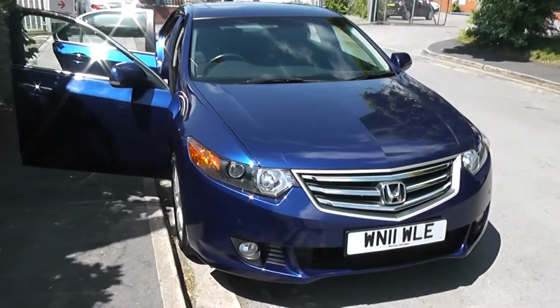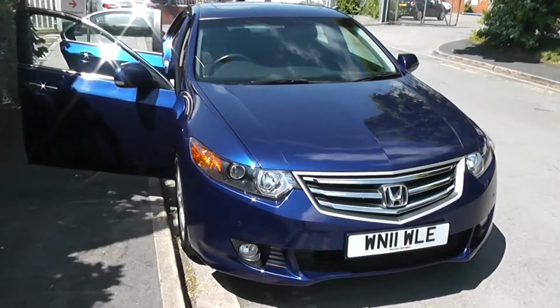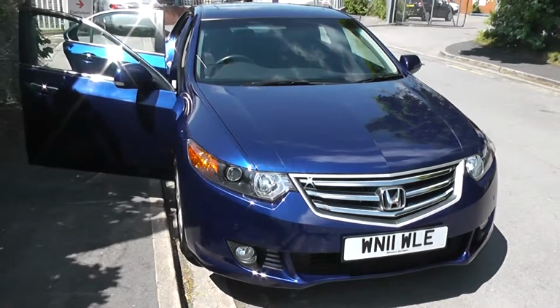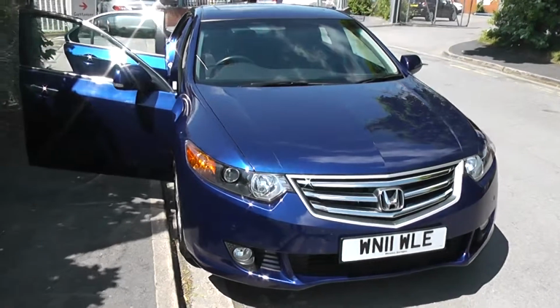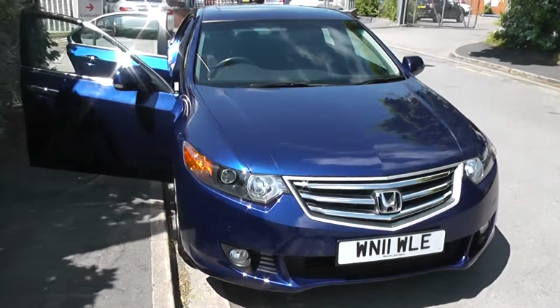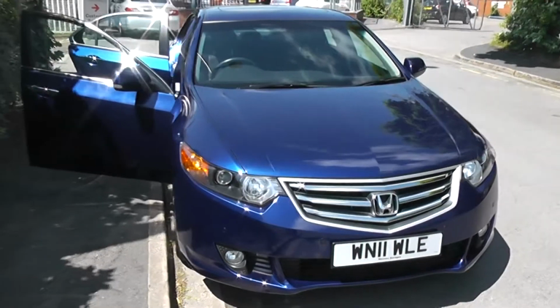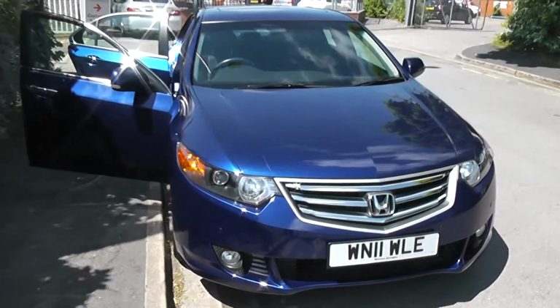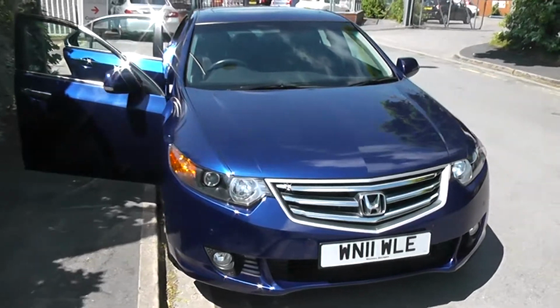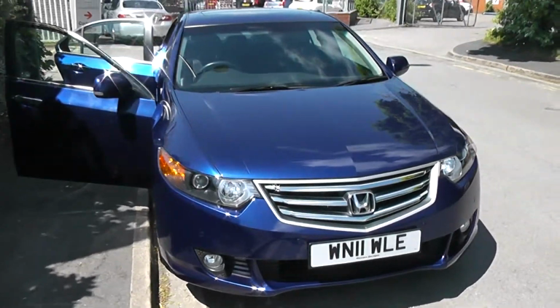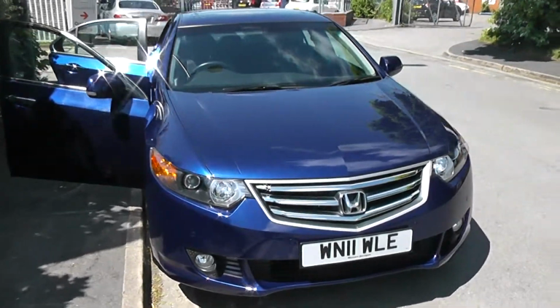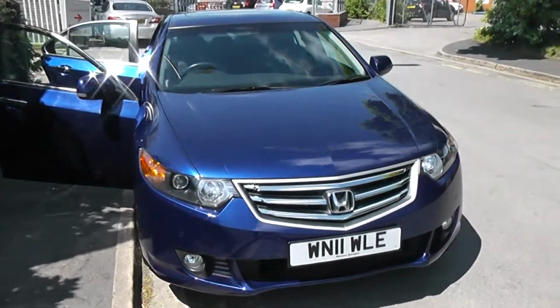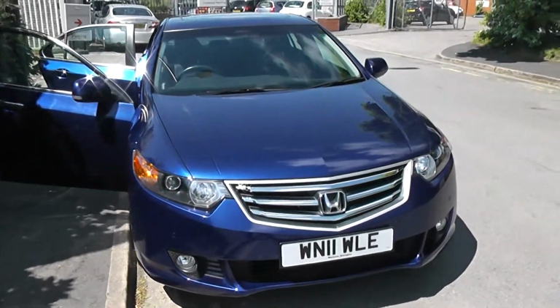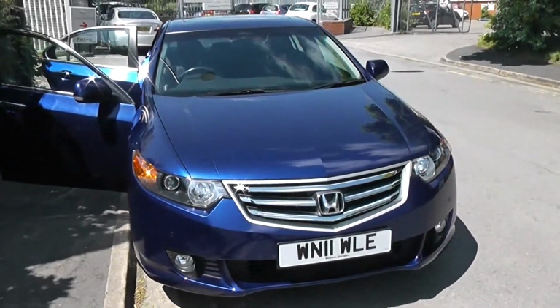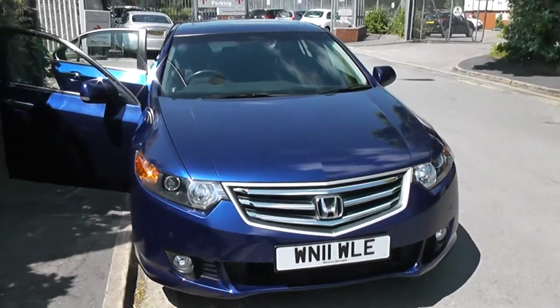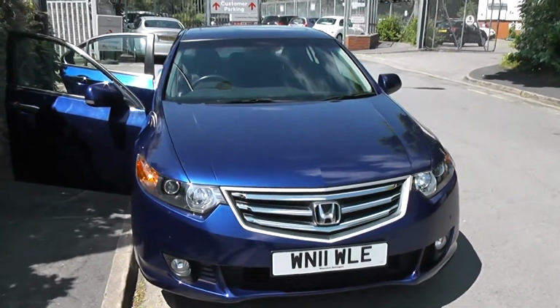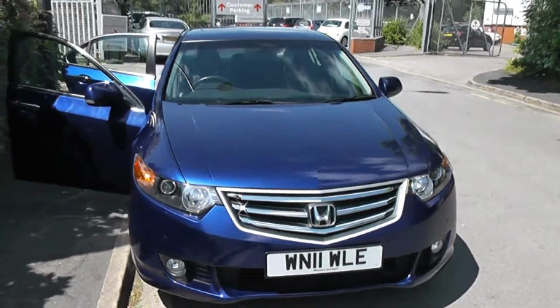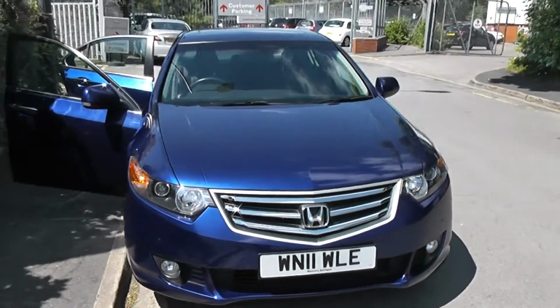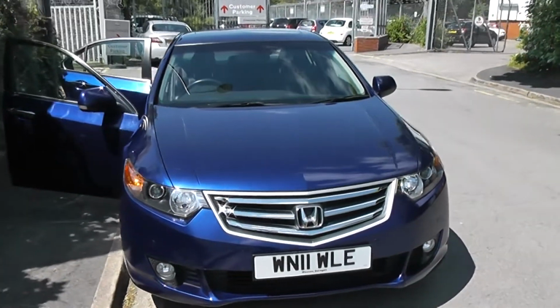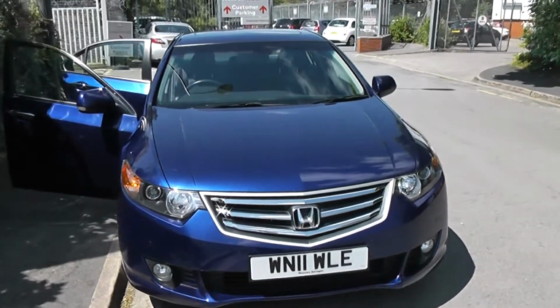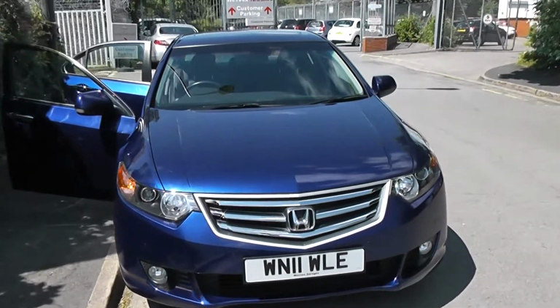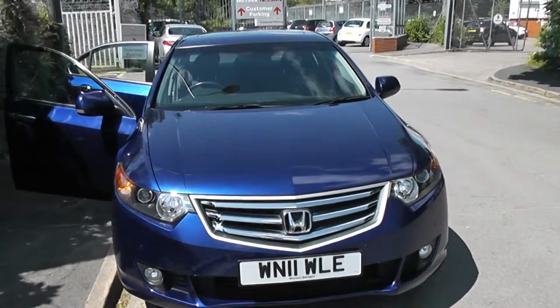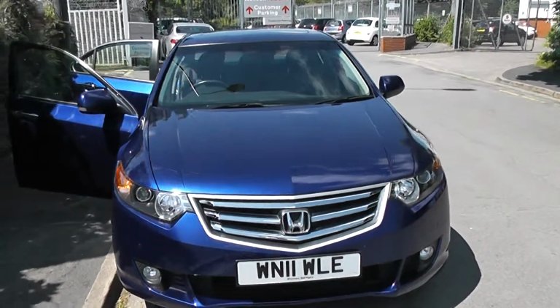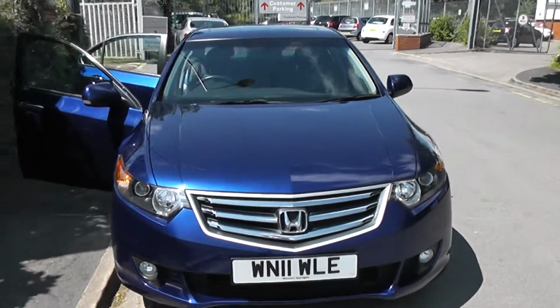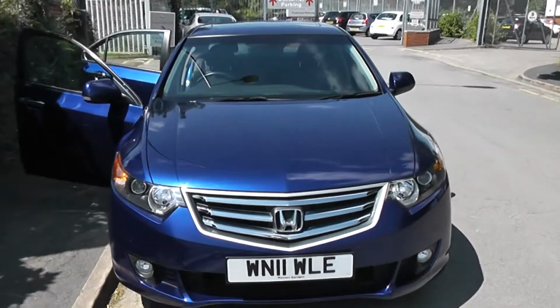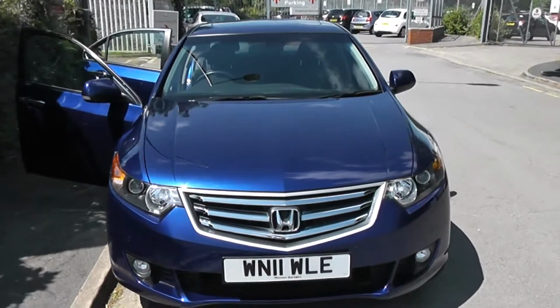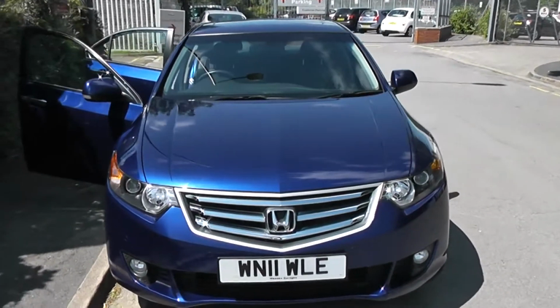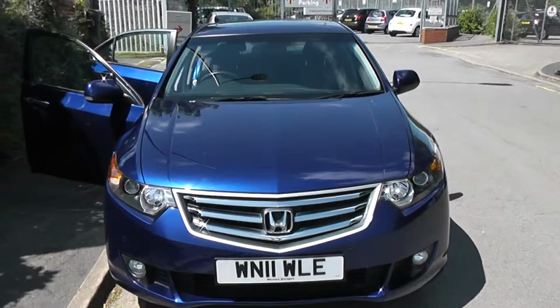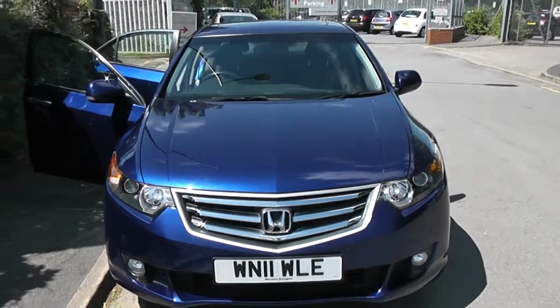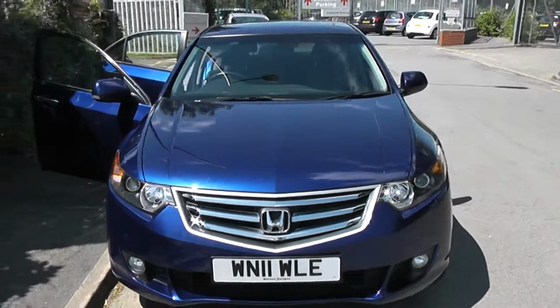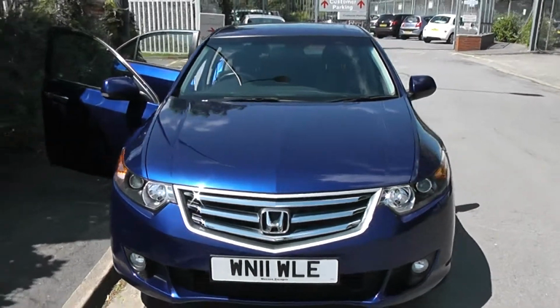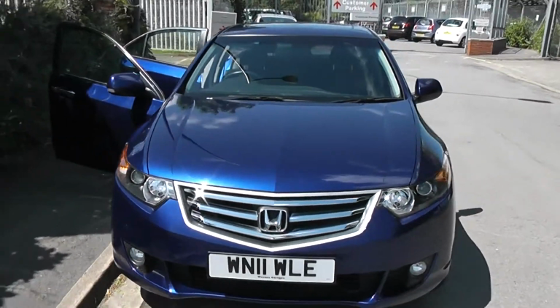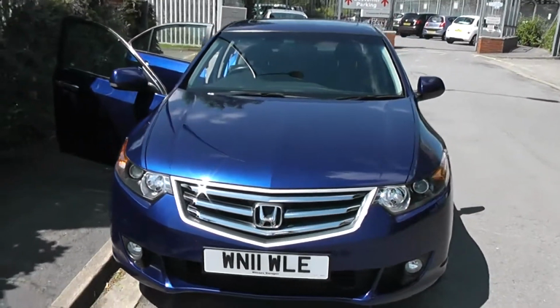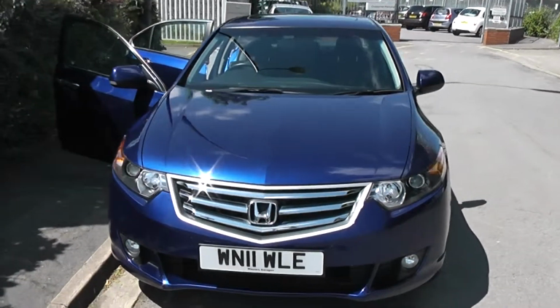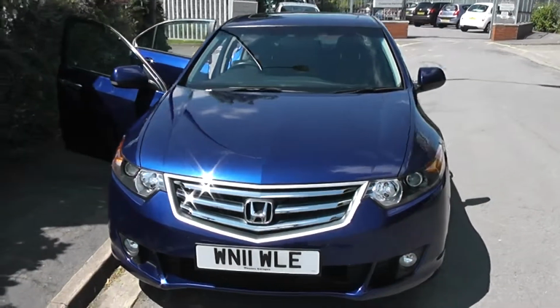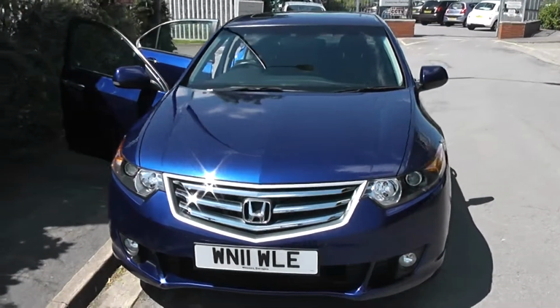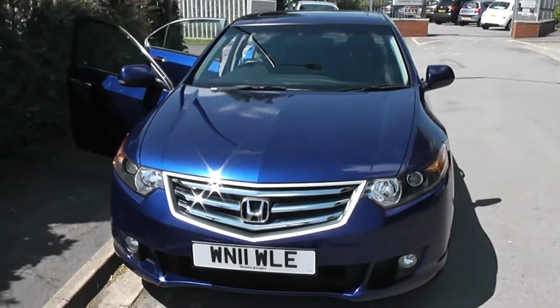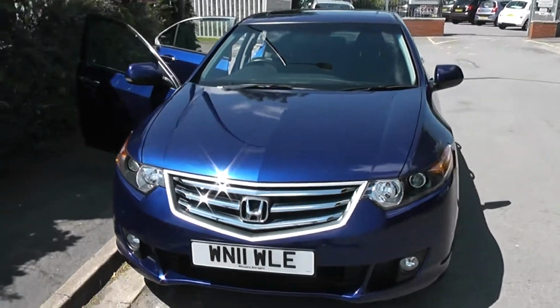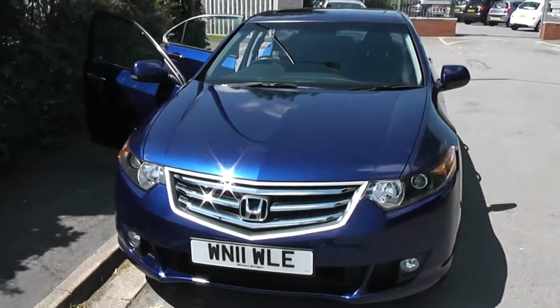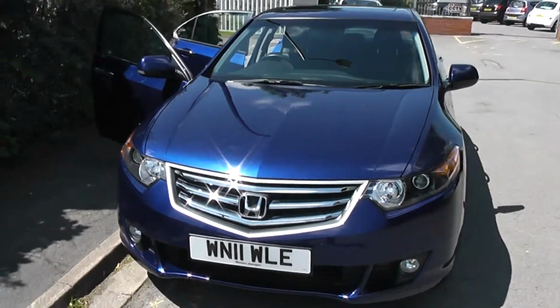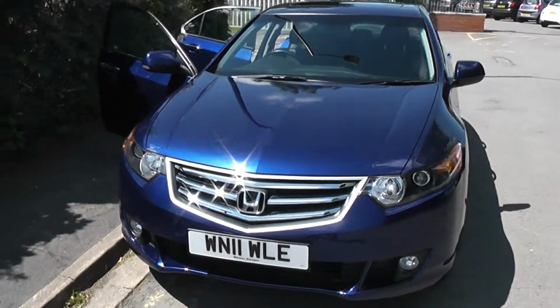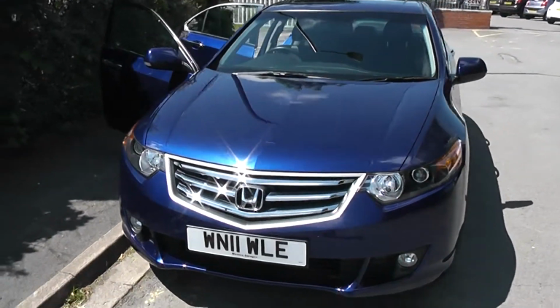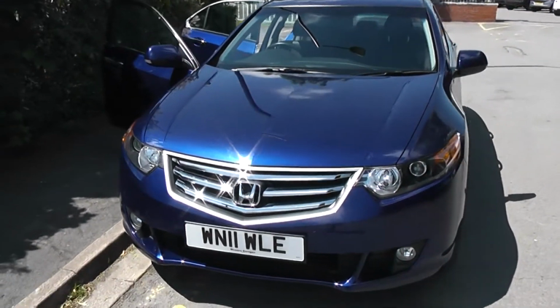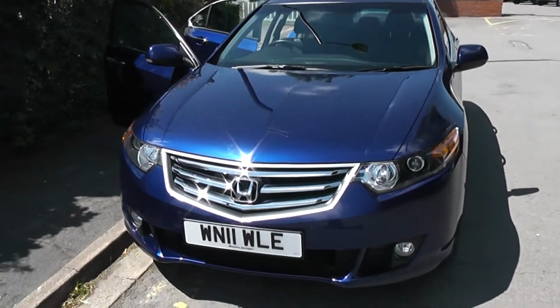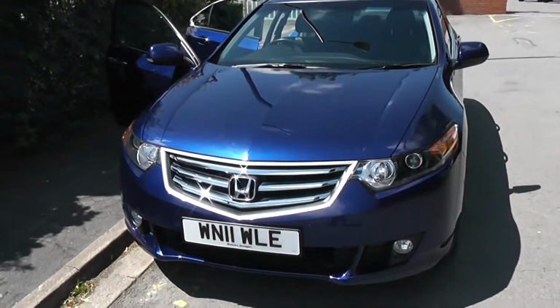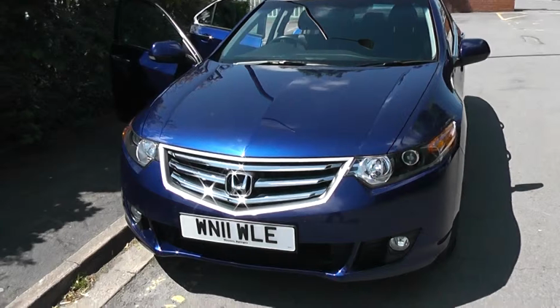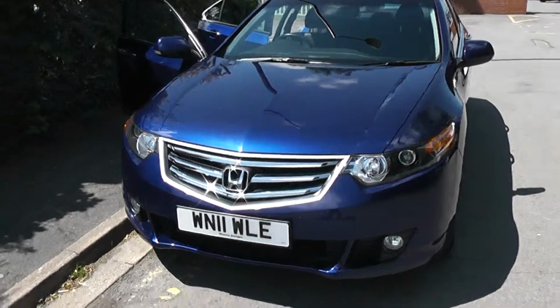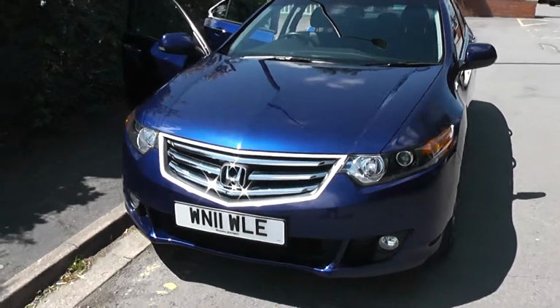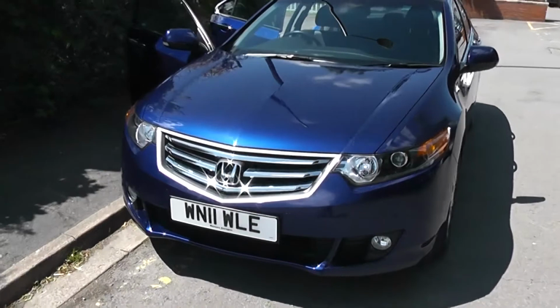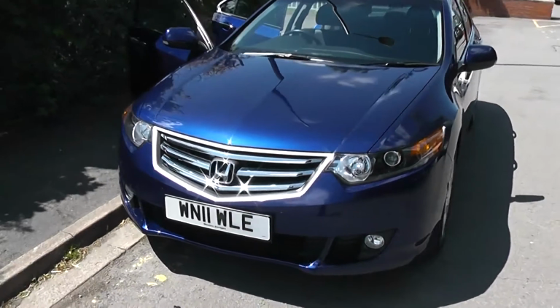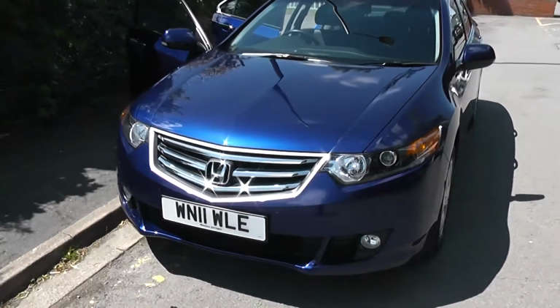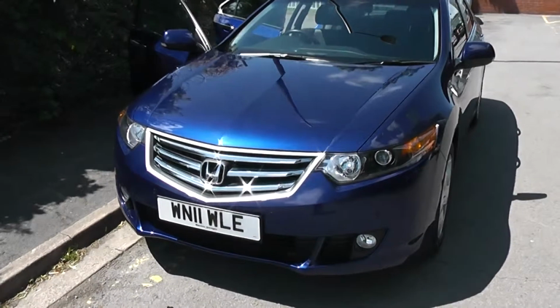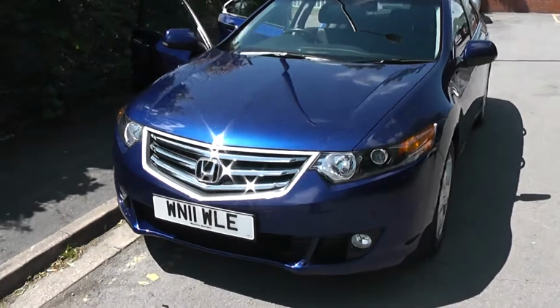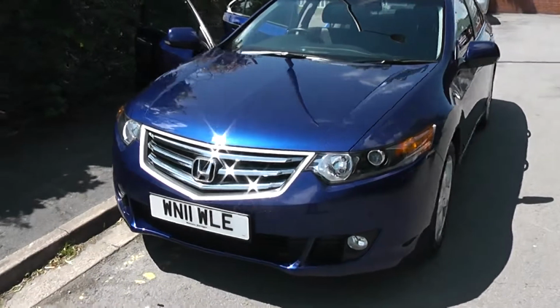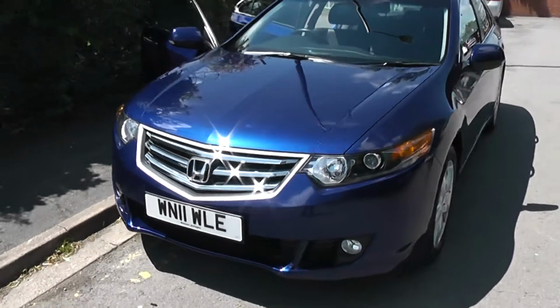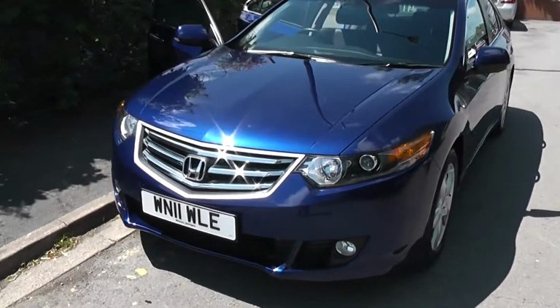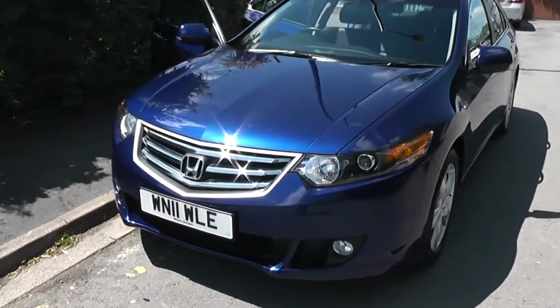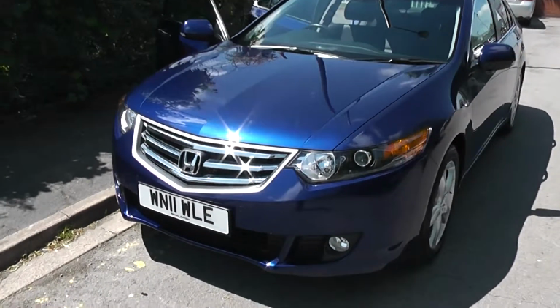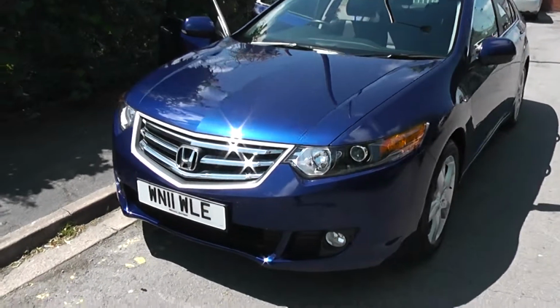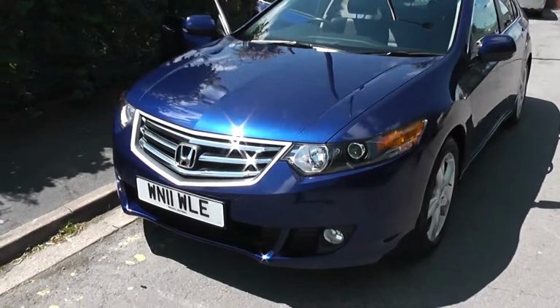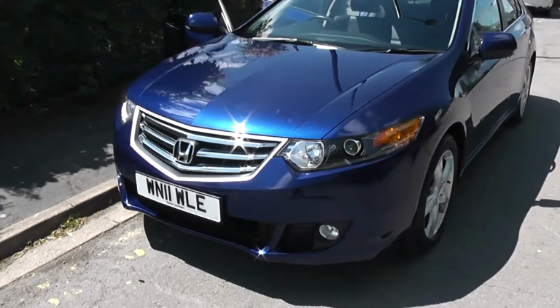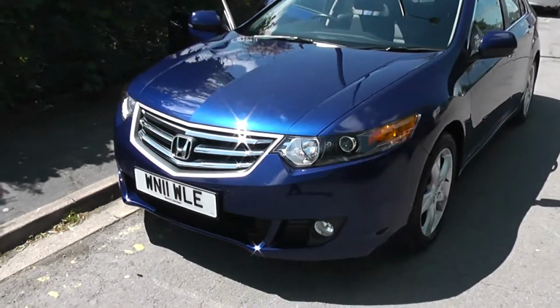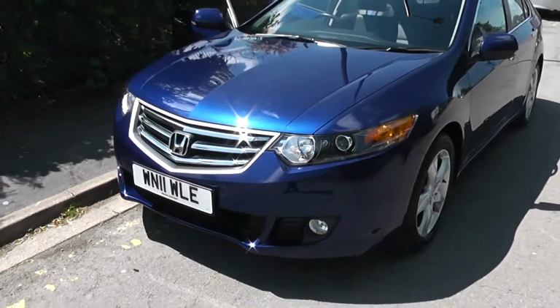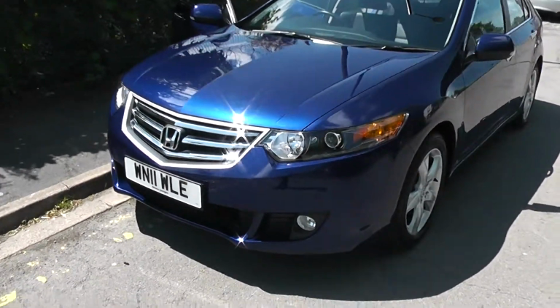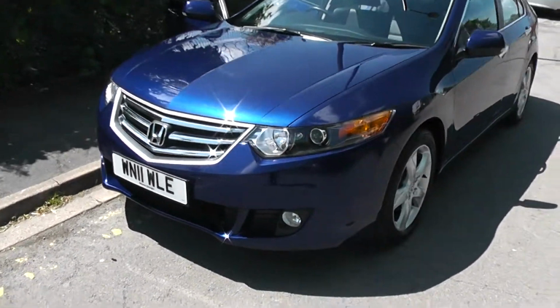This vehicle will be in tax band H, which equates to £200 of road tax per year, and insurance group number 24.